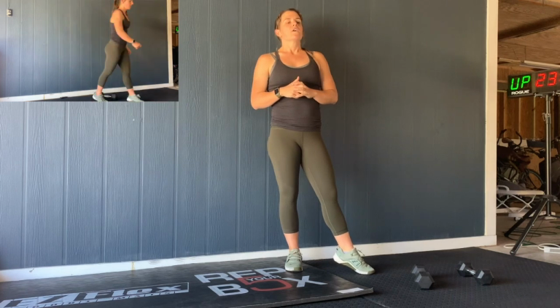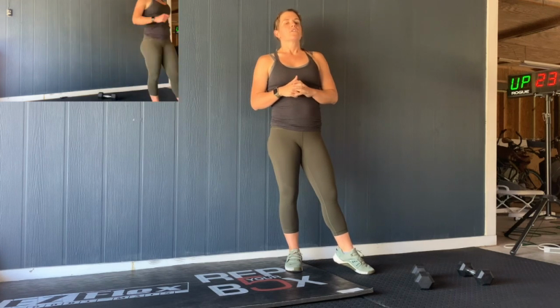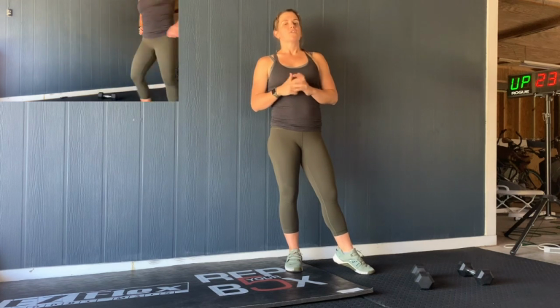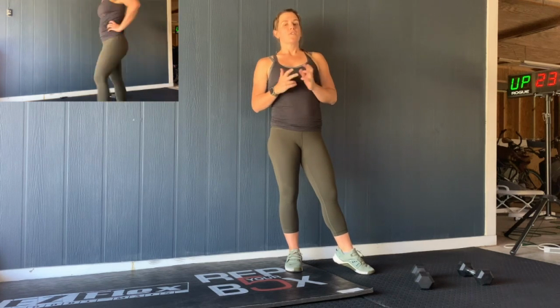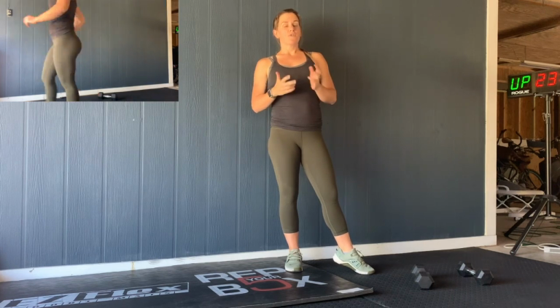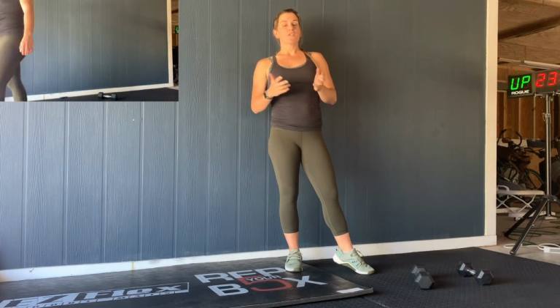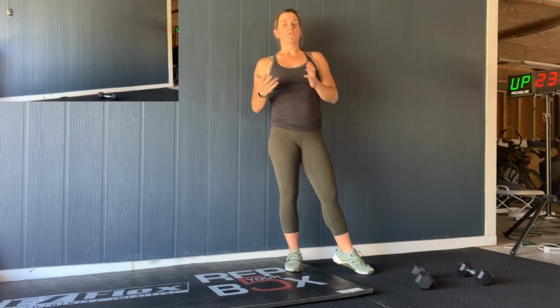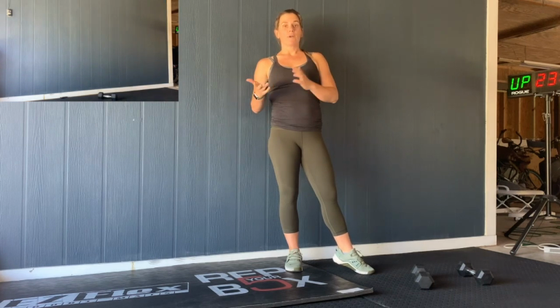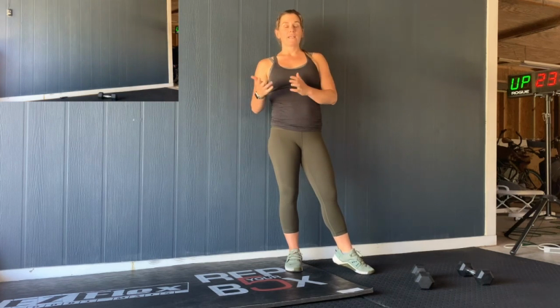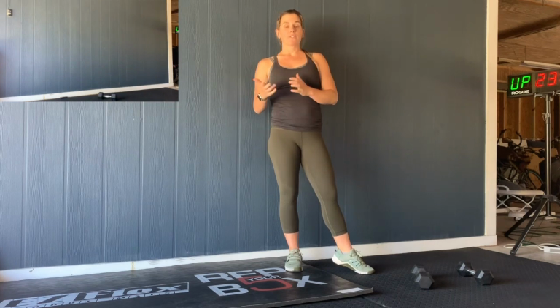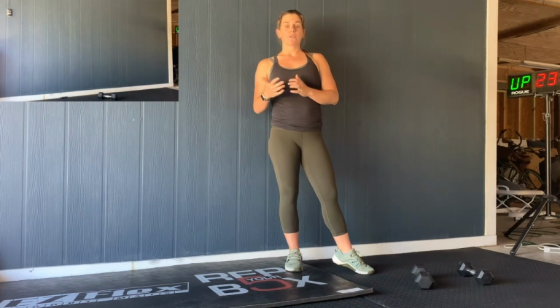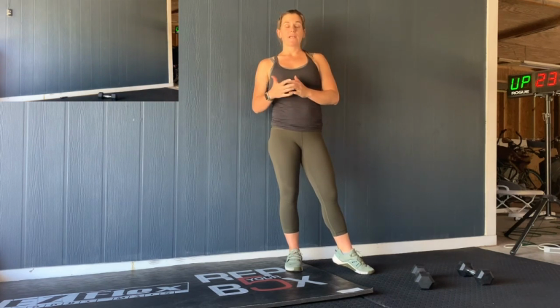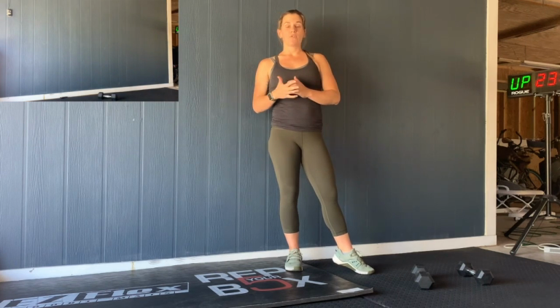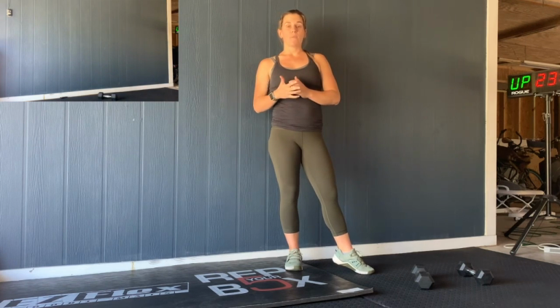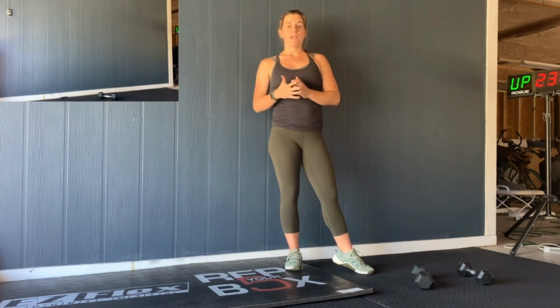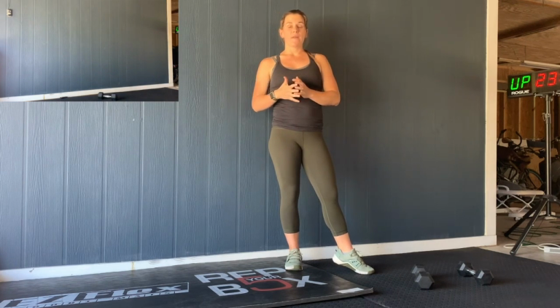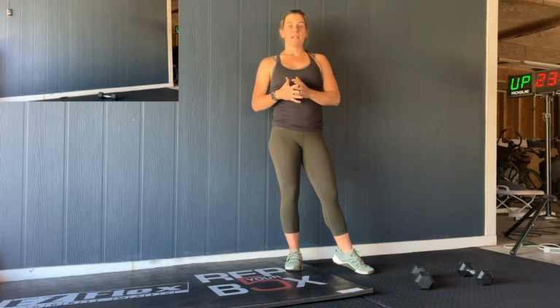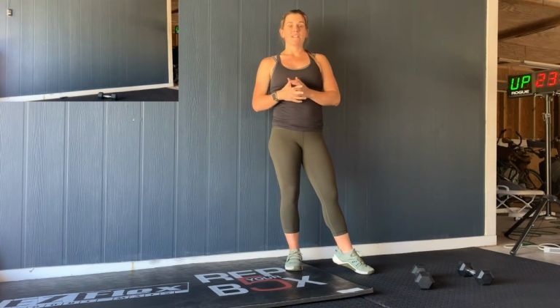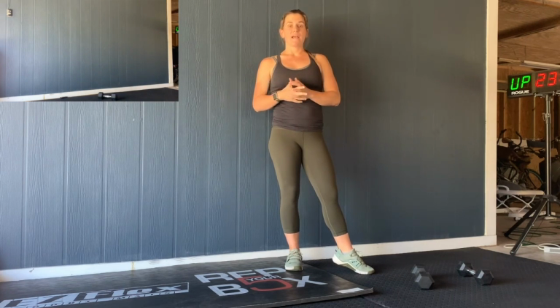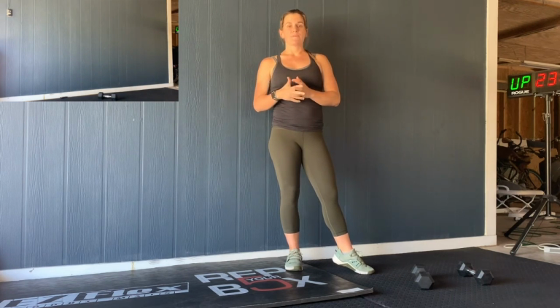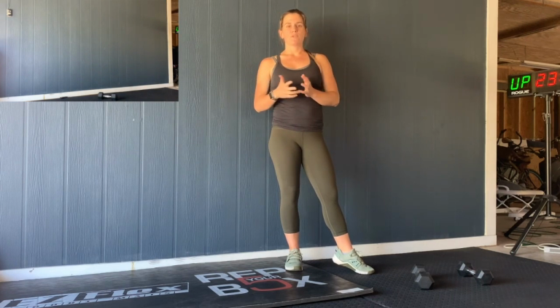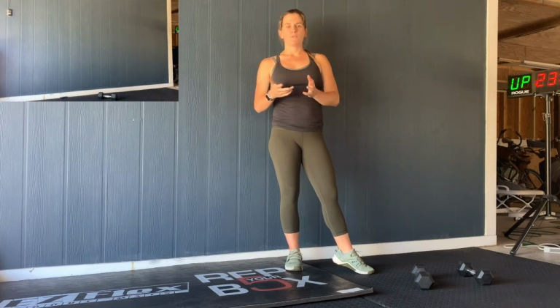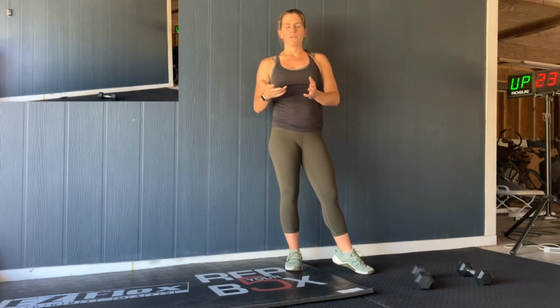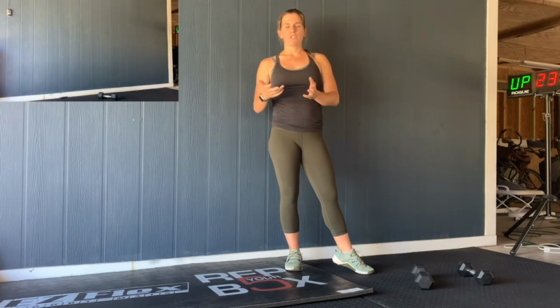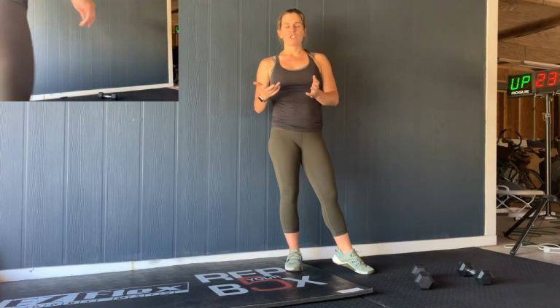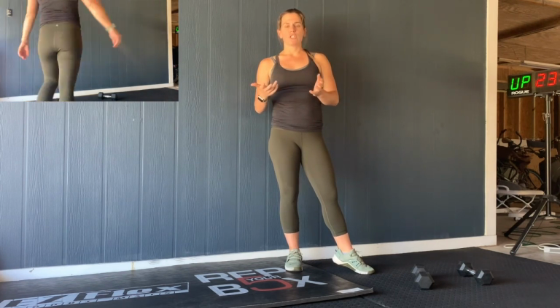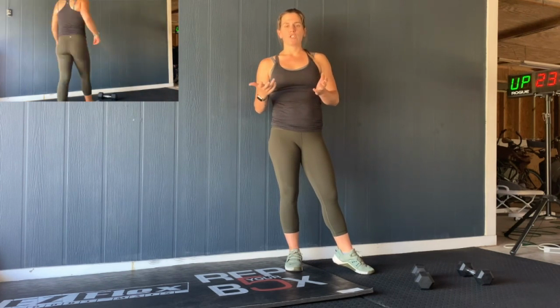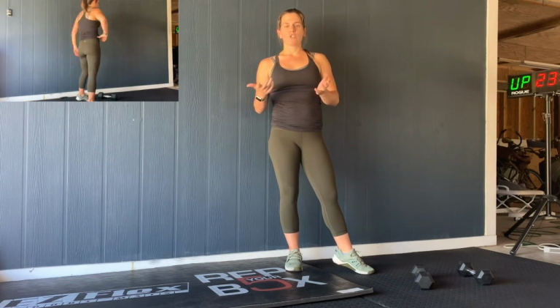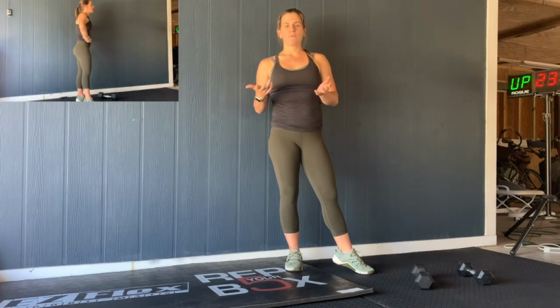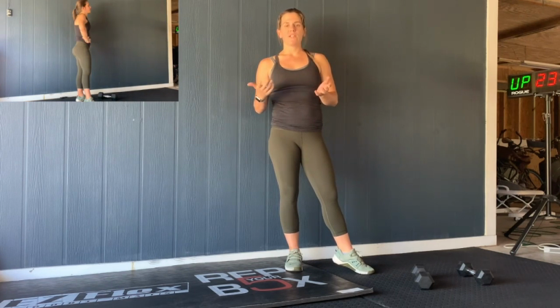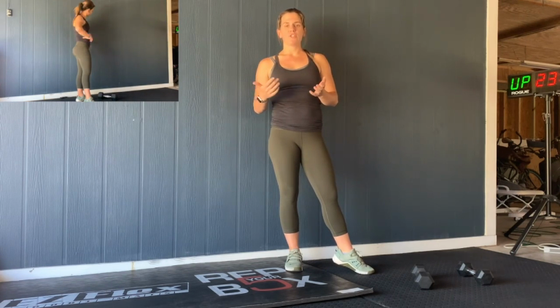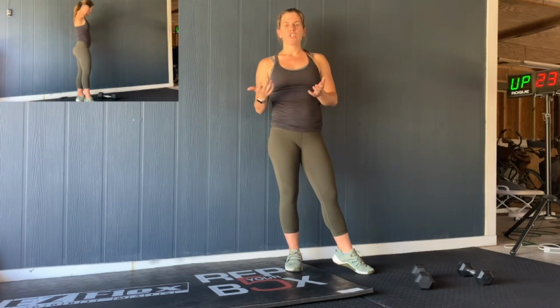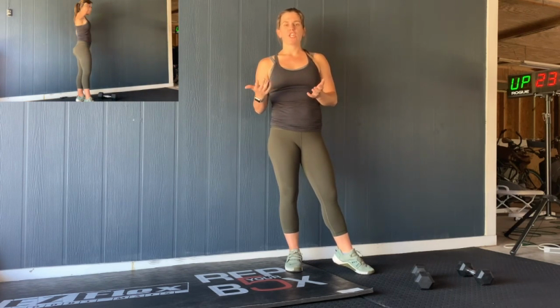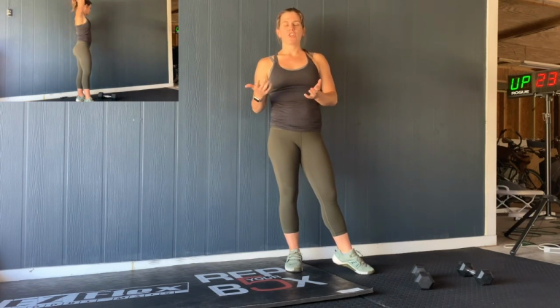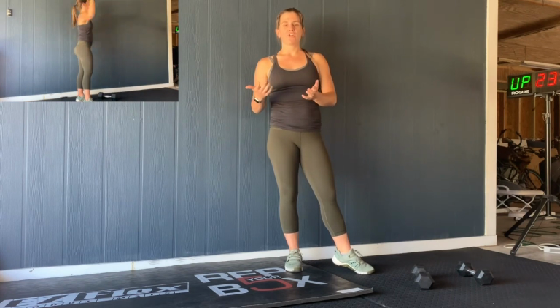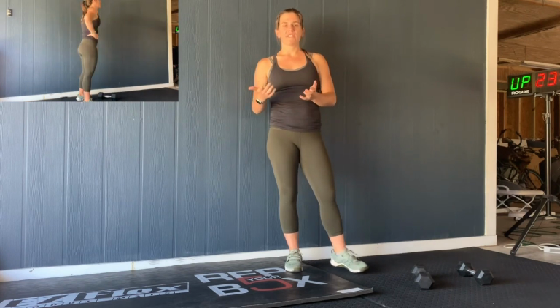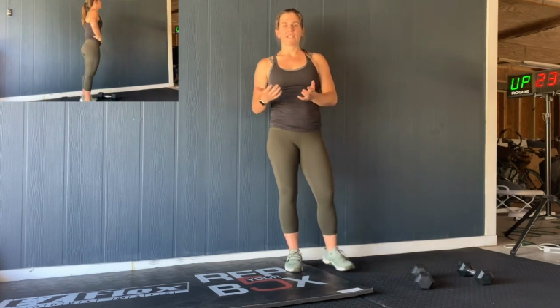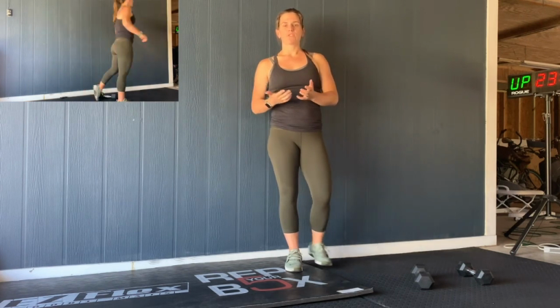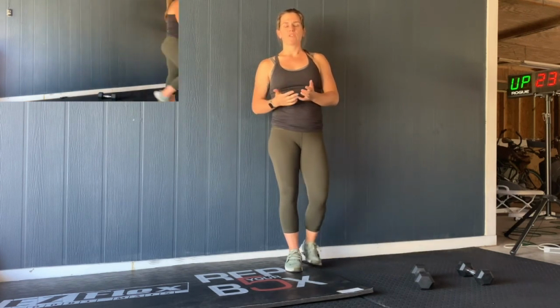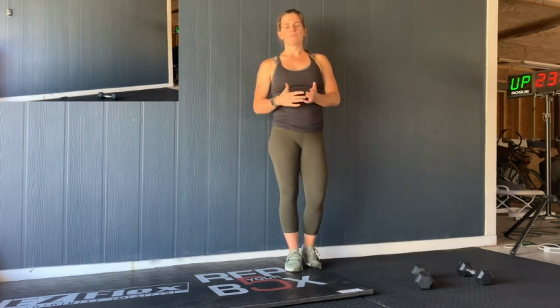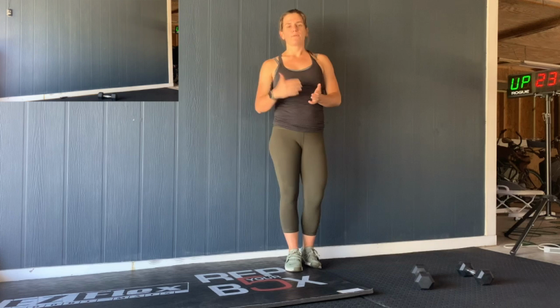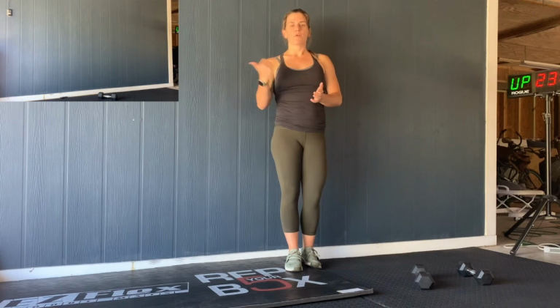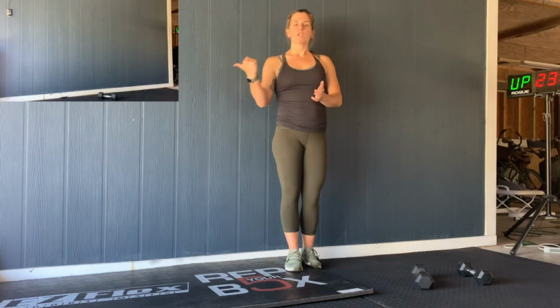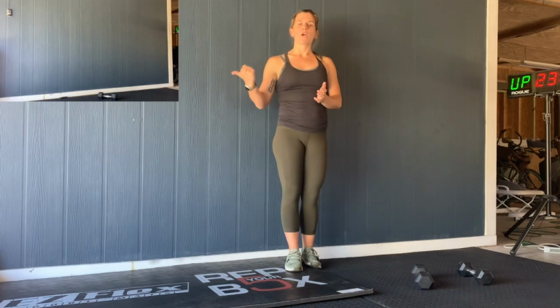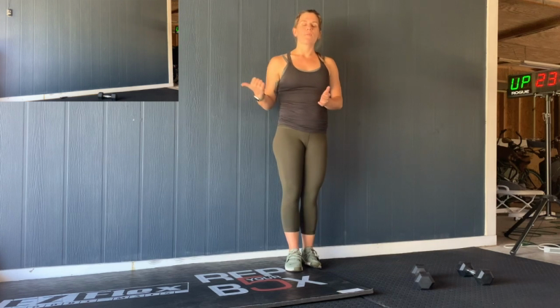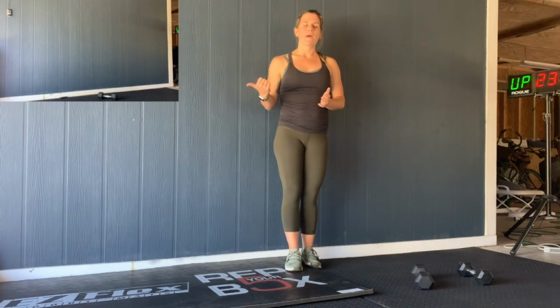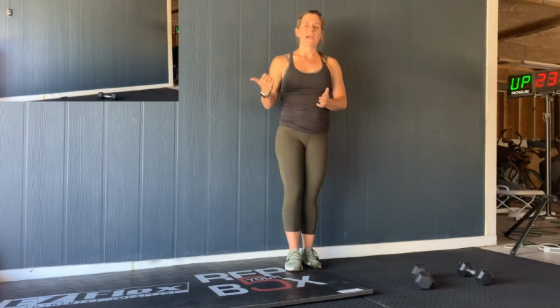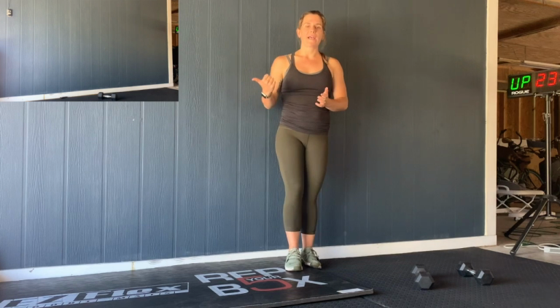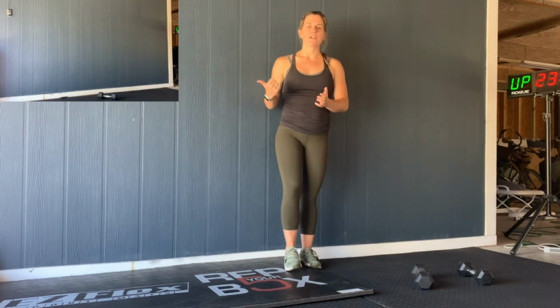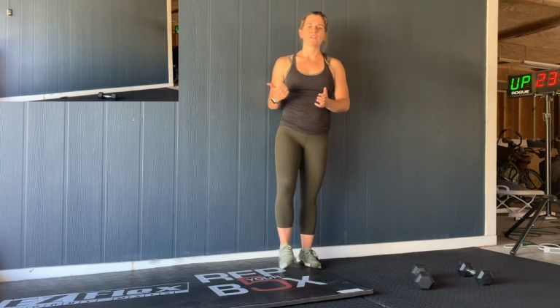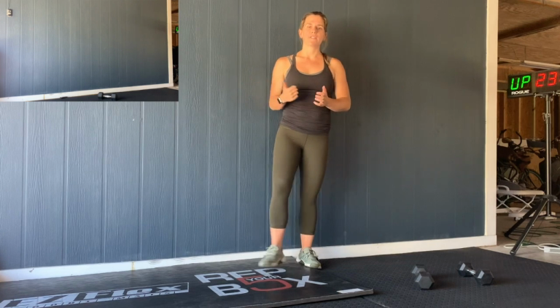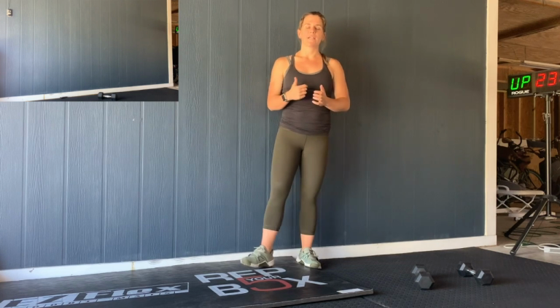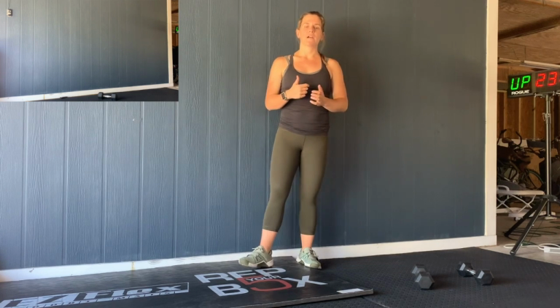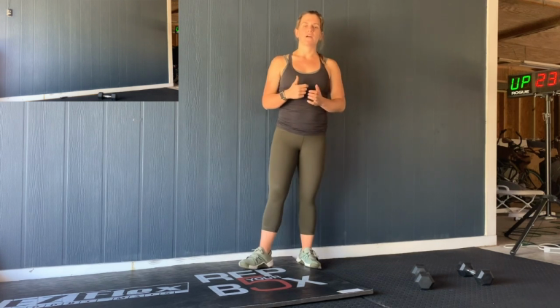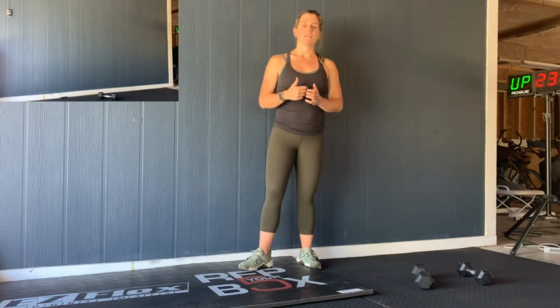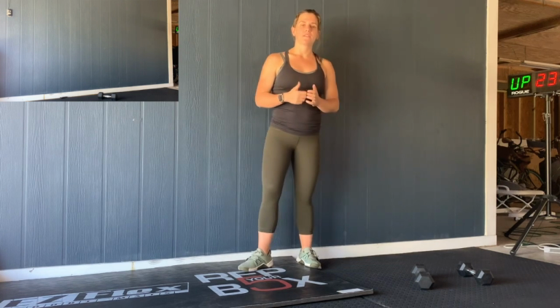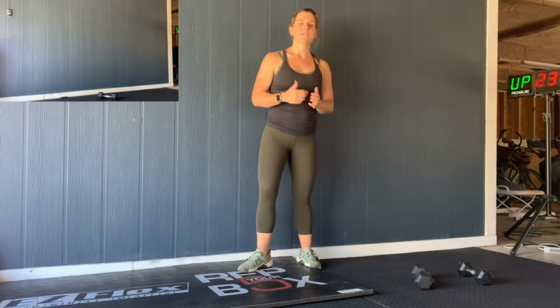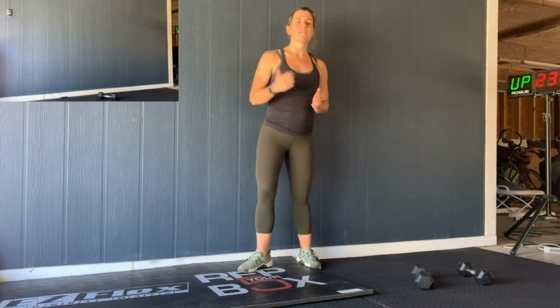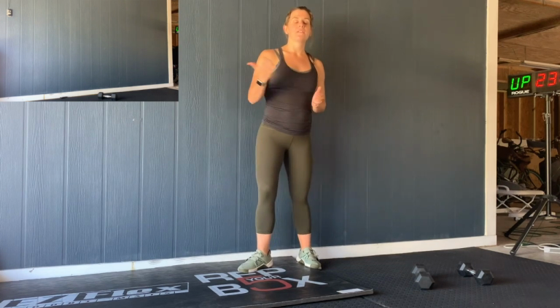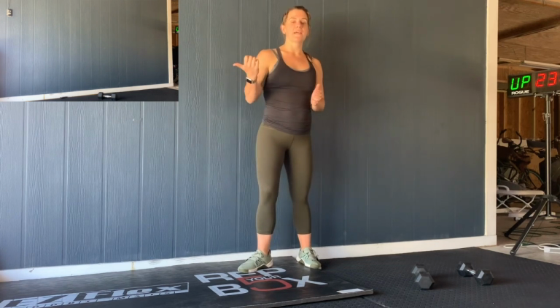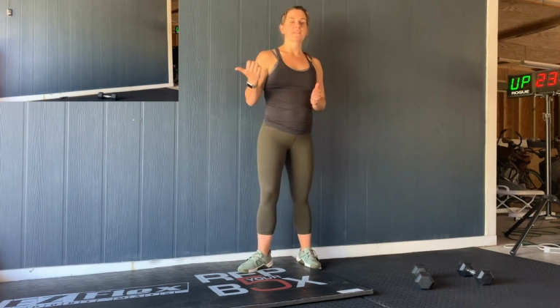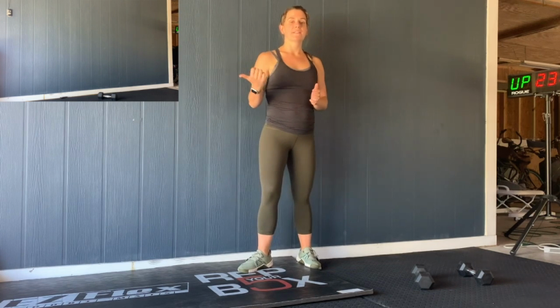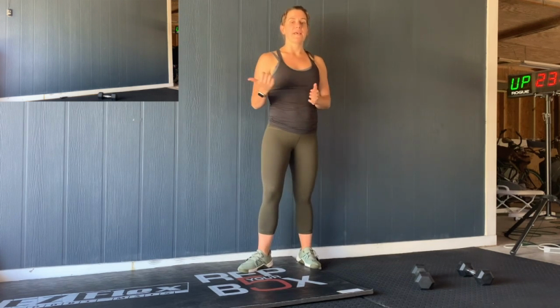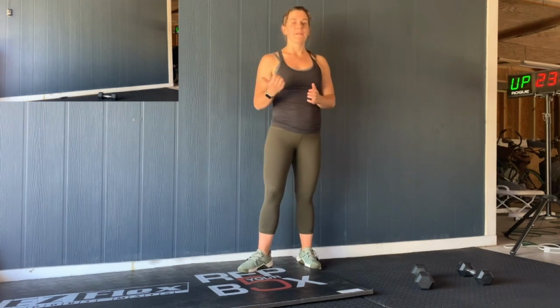Then you get to rest the remaining amount of time. So if you finish it in two minutes, you get 30 seconds rest before you go back out on the next set.